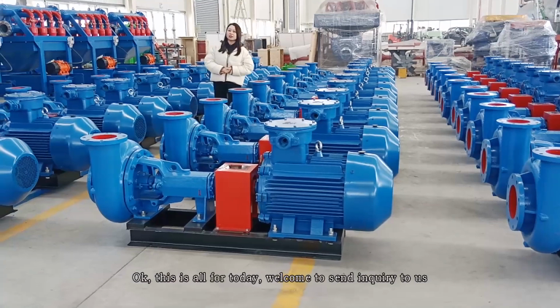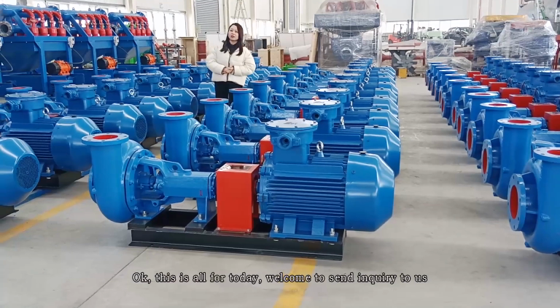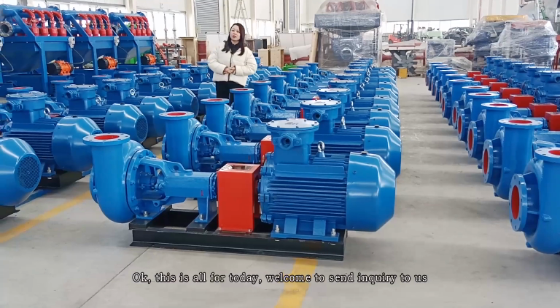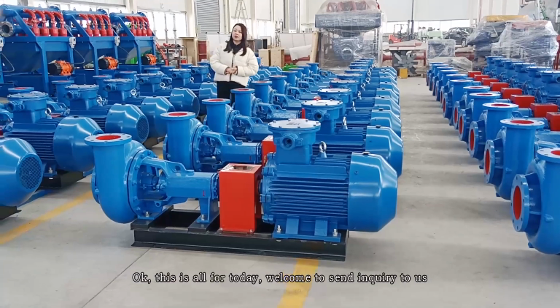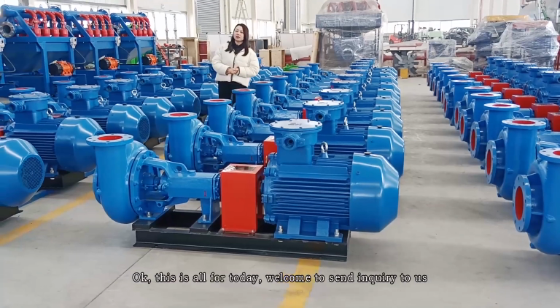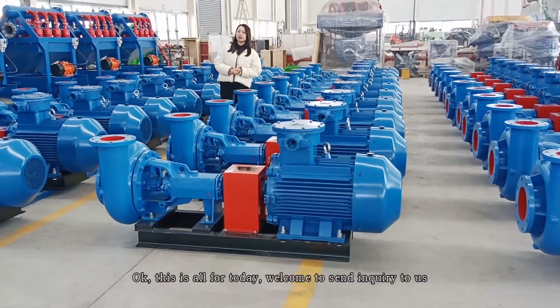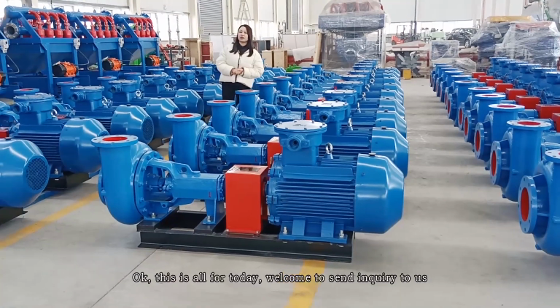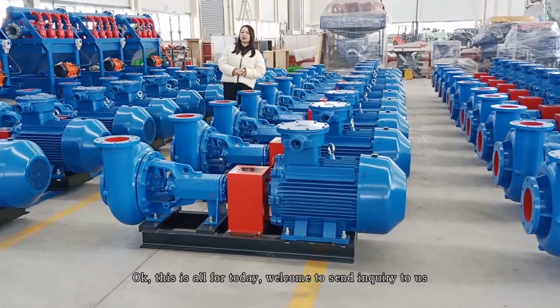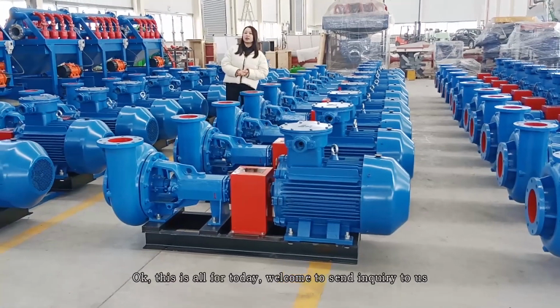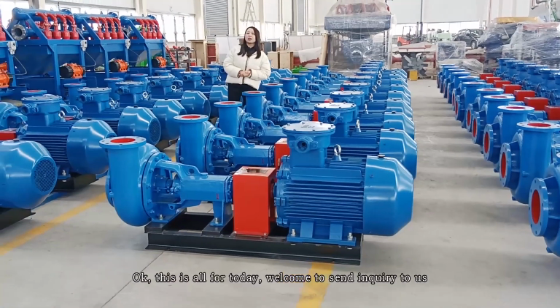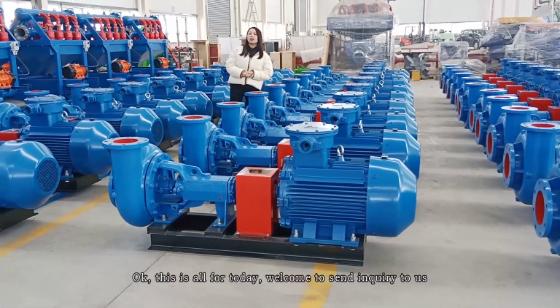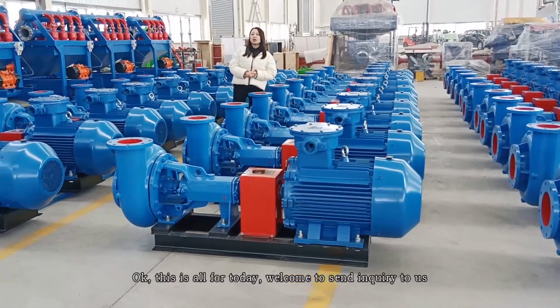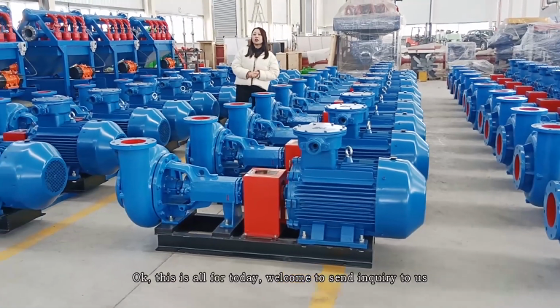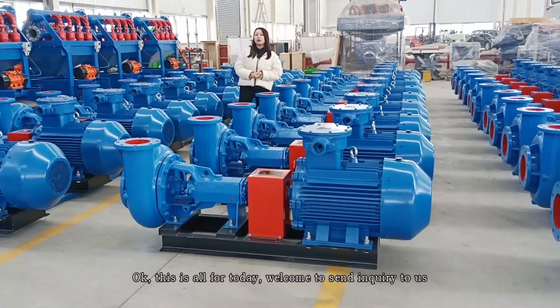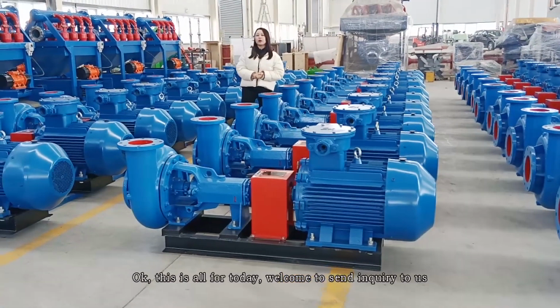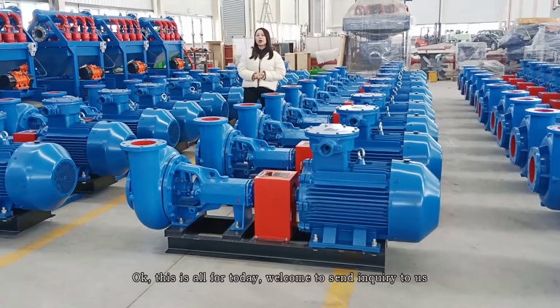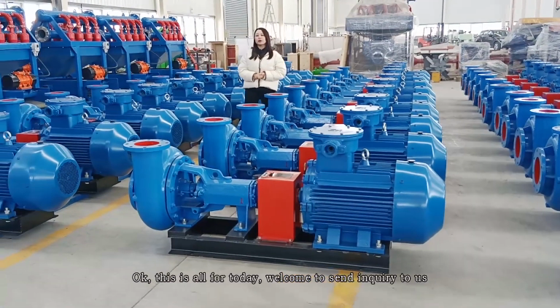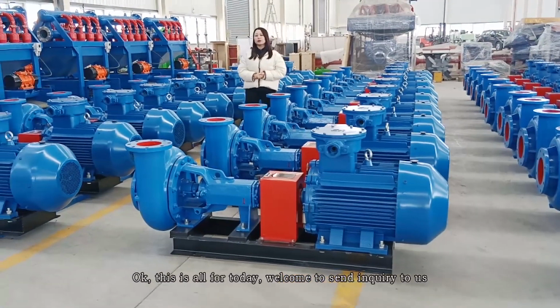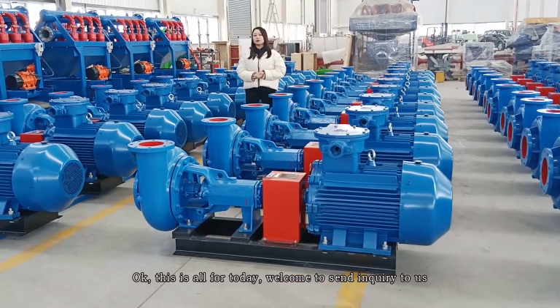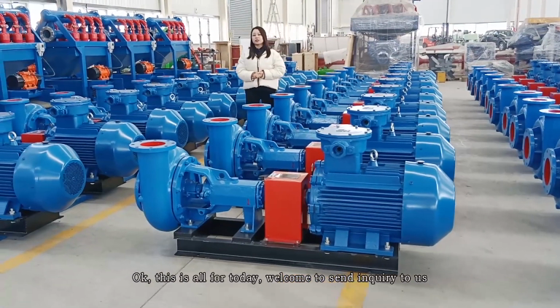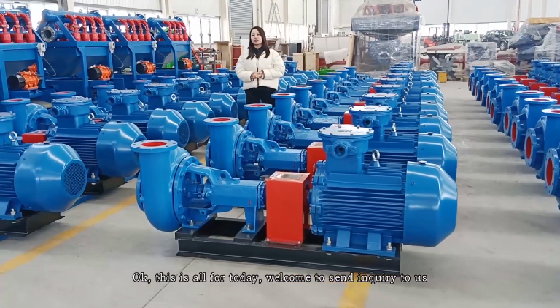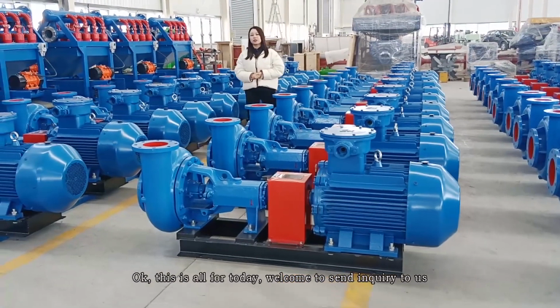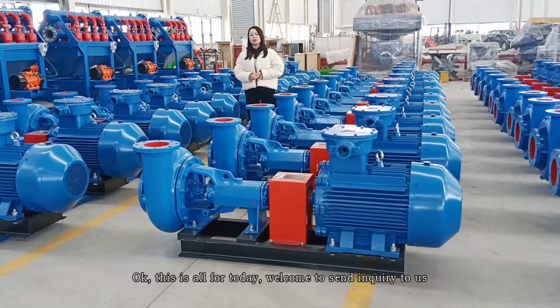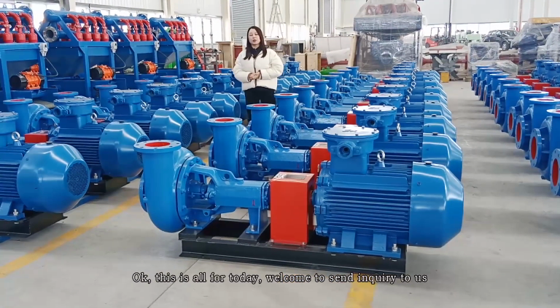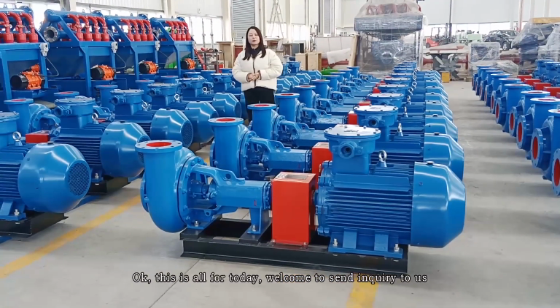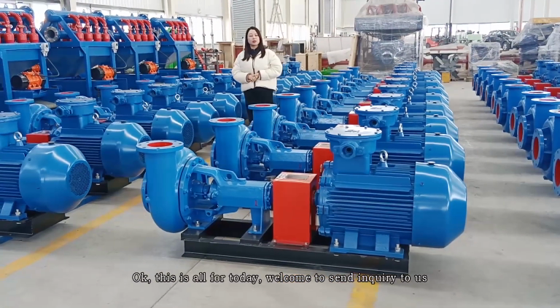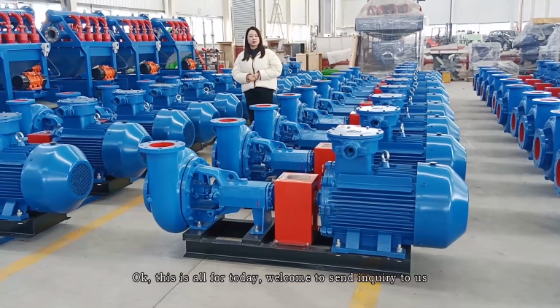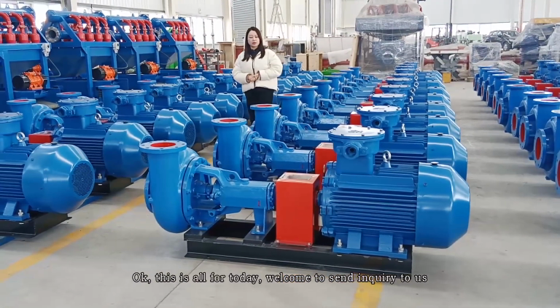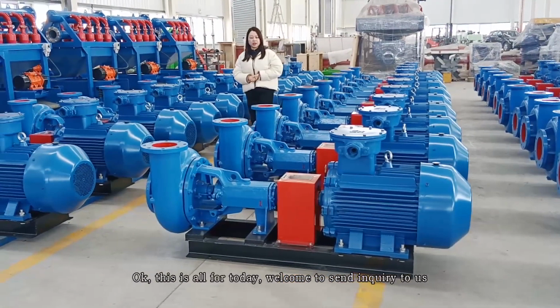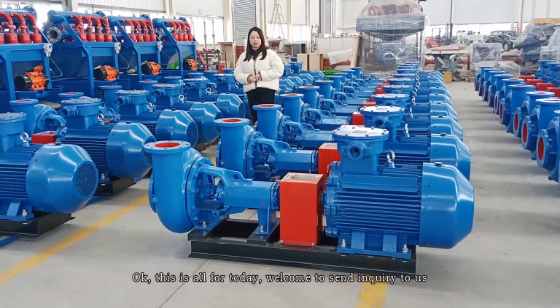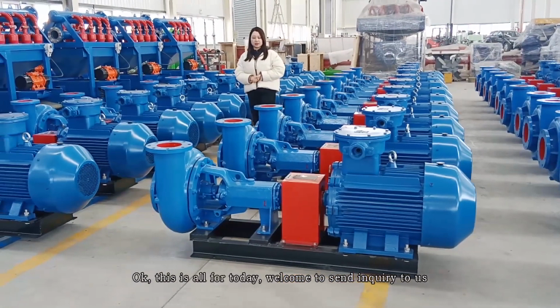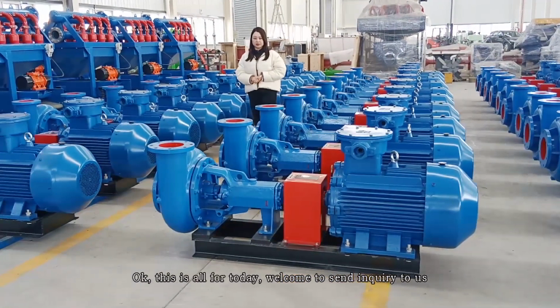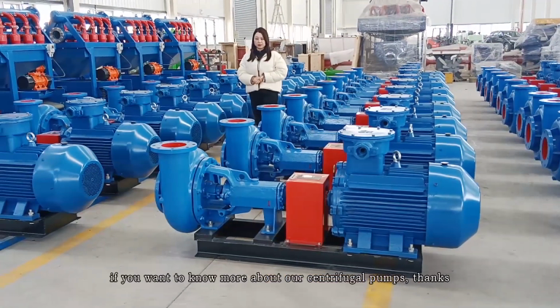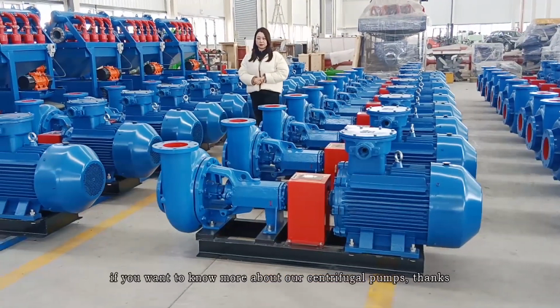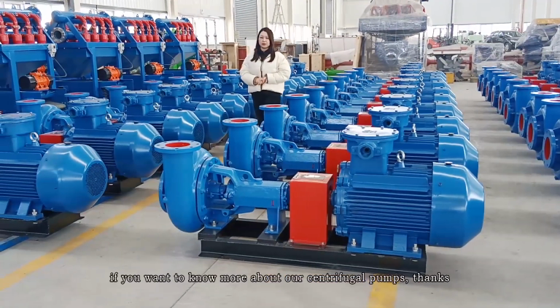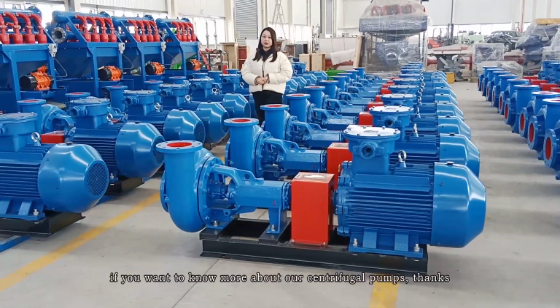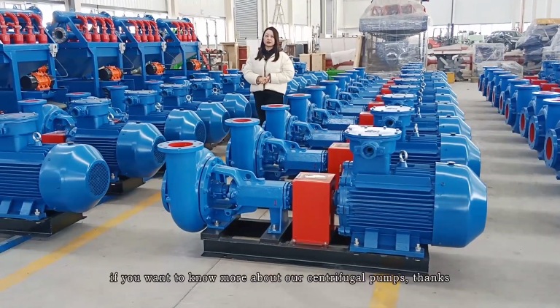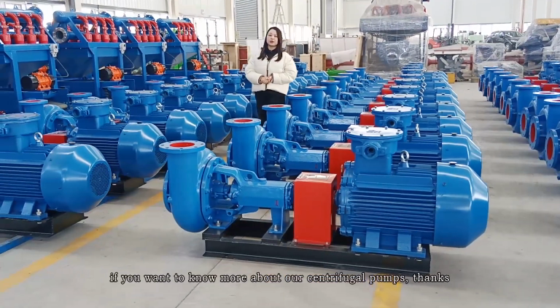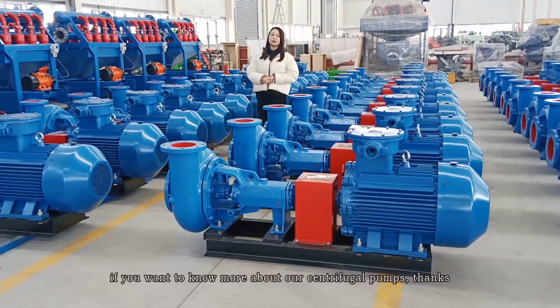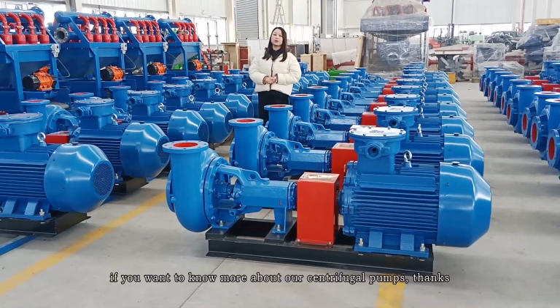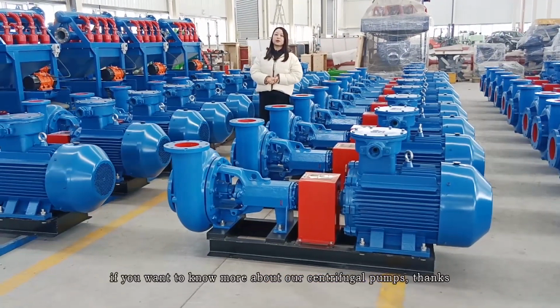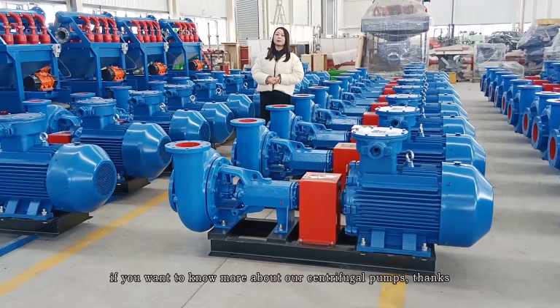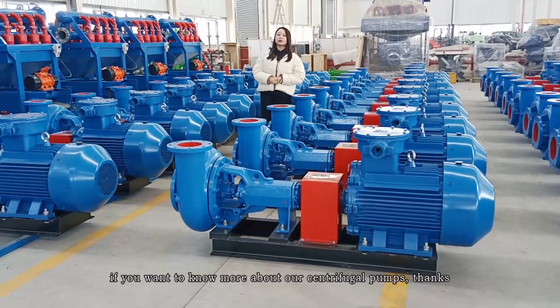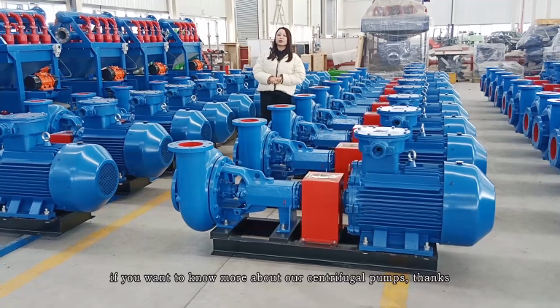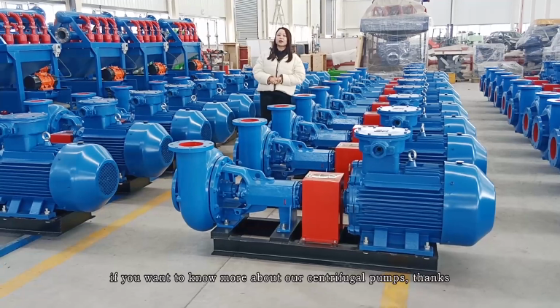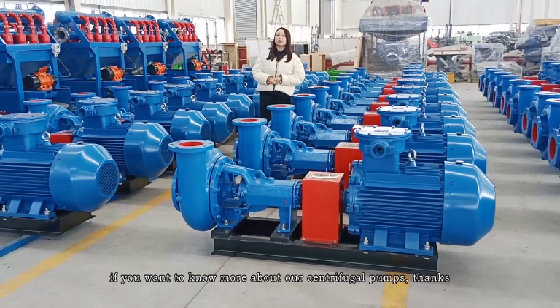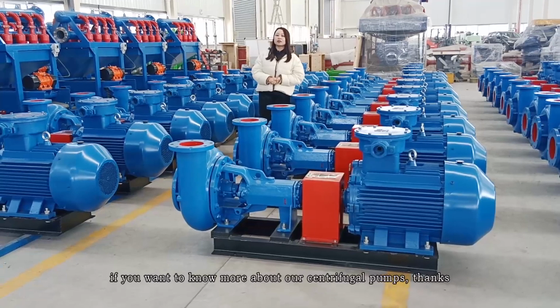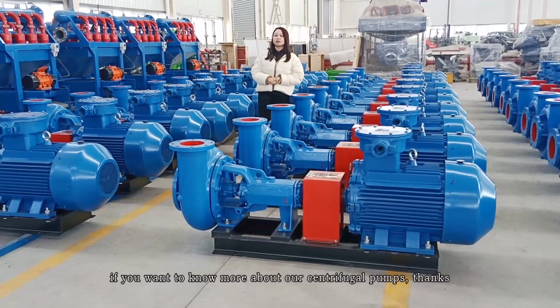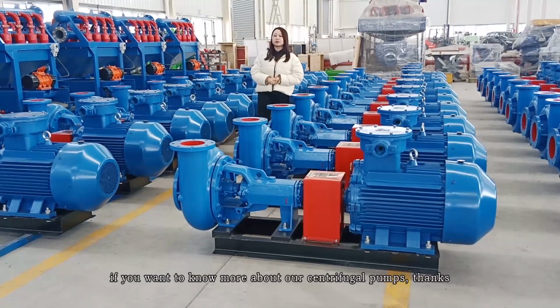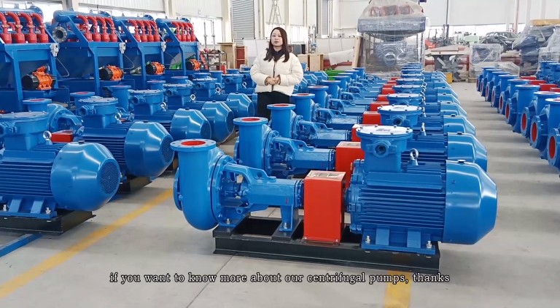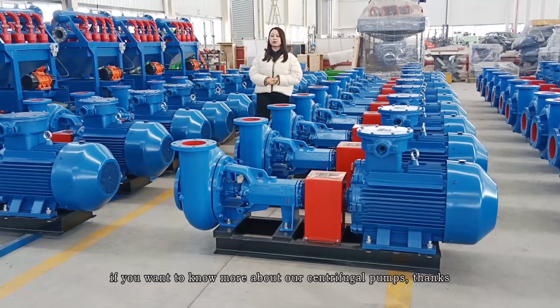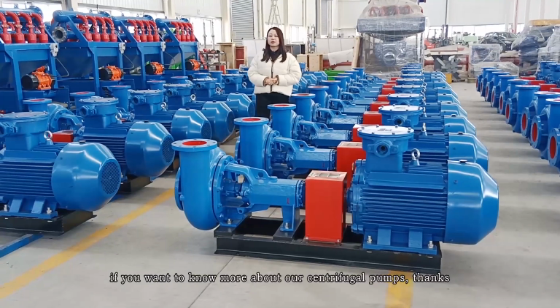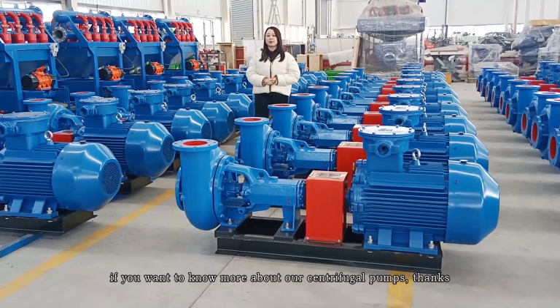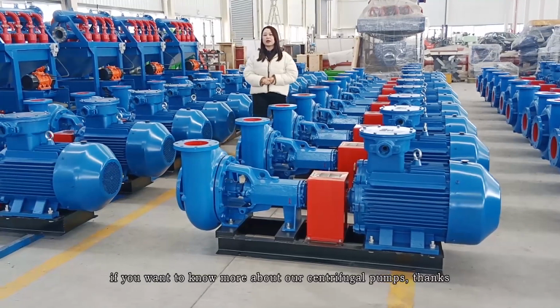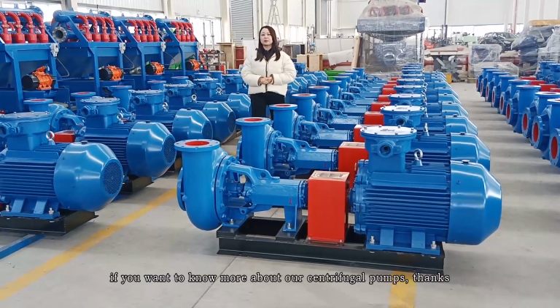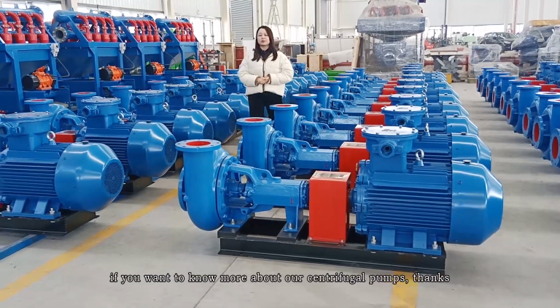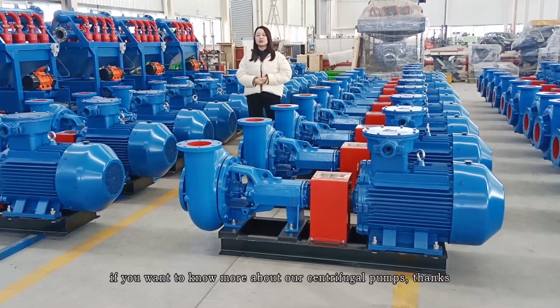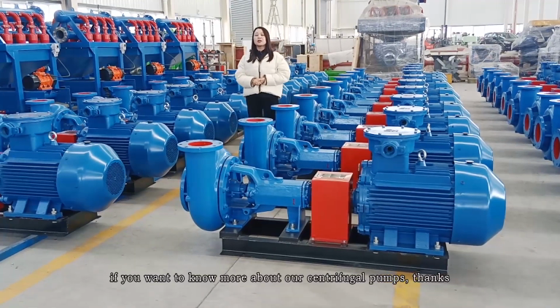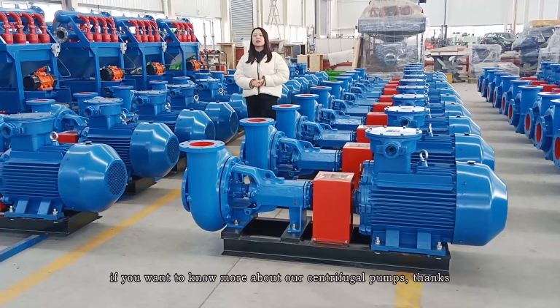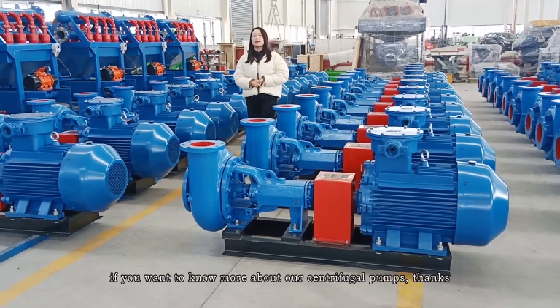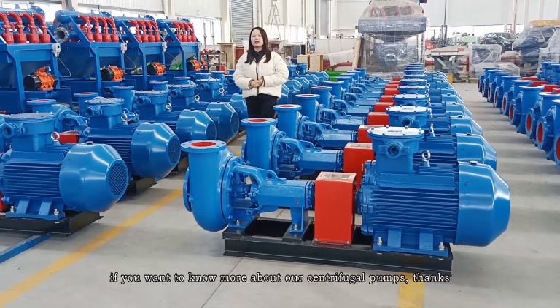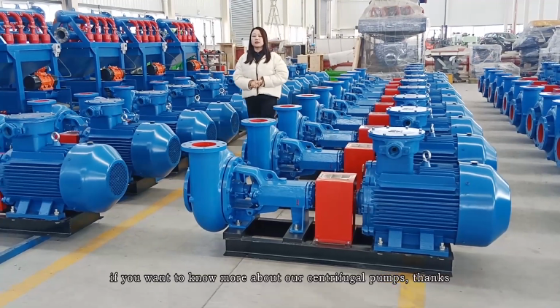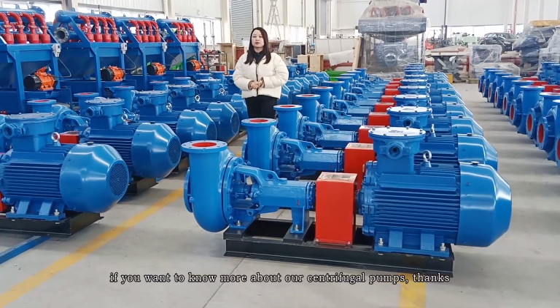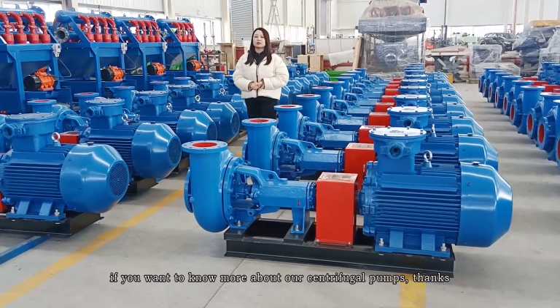This is all for today. Welcome to send your inquiry to us if you want to know more about our centrifugal pump. Thank you.